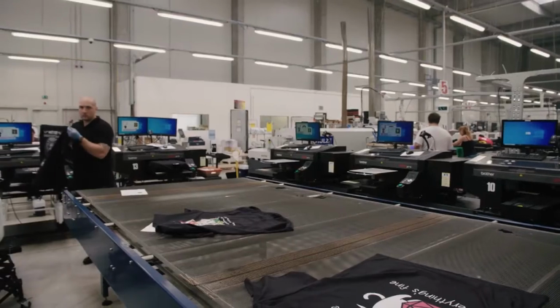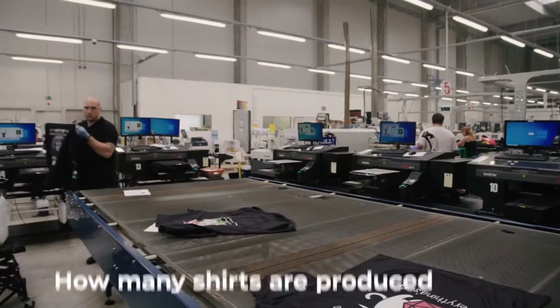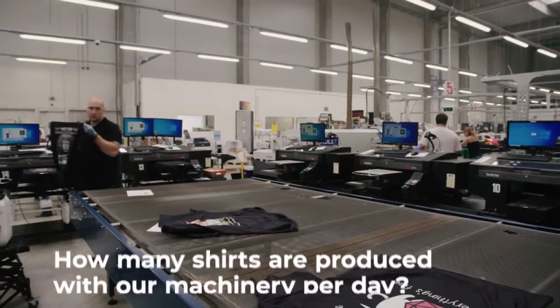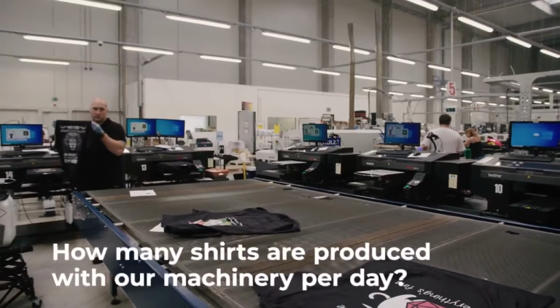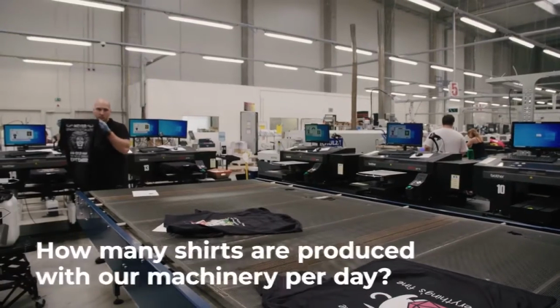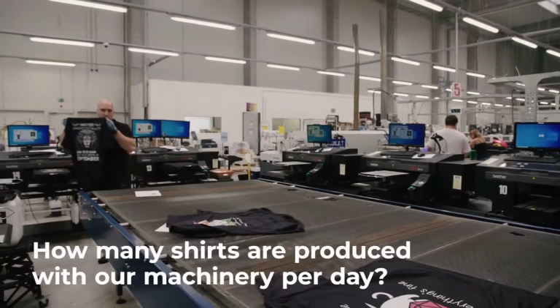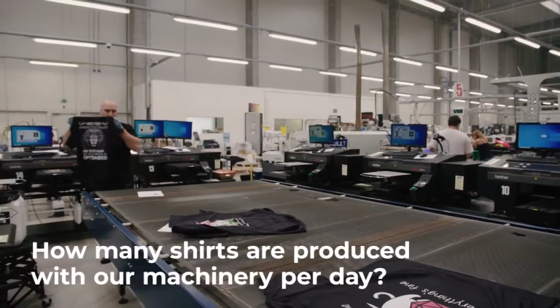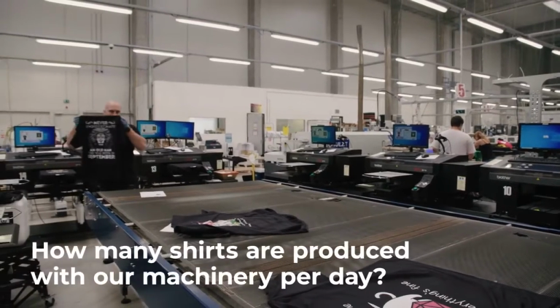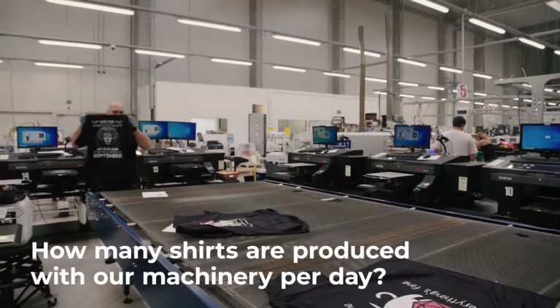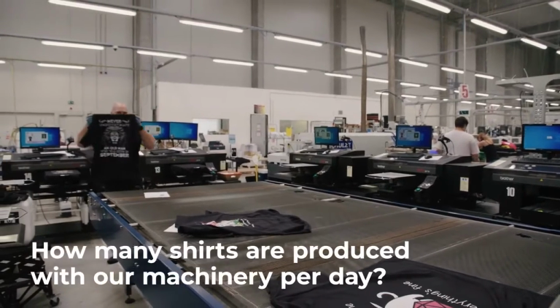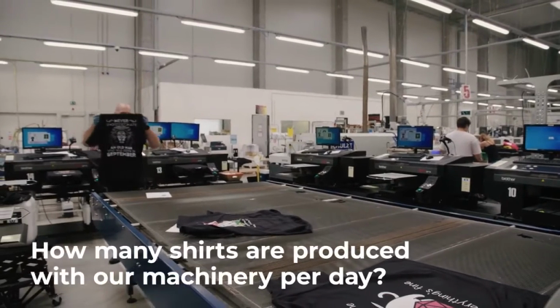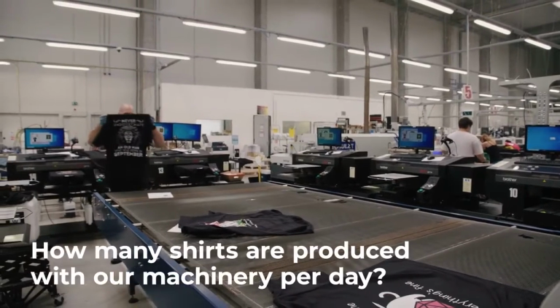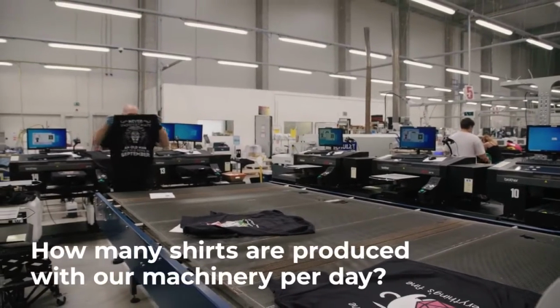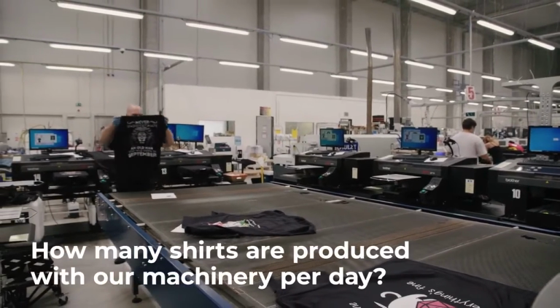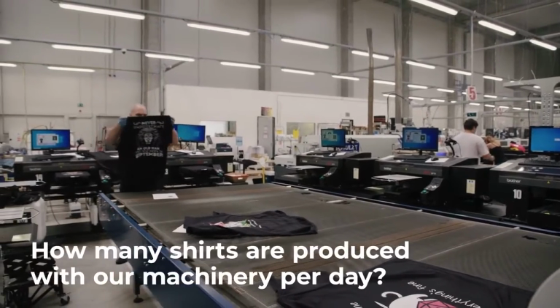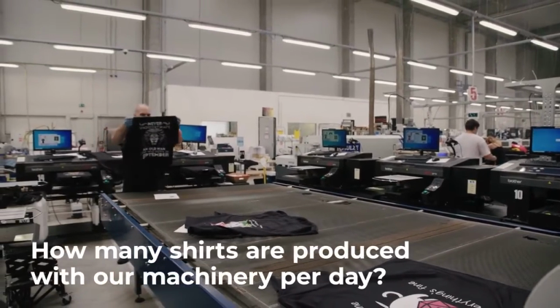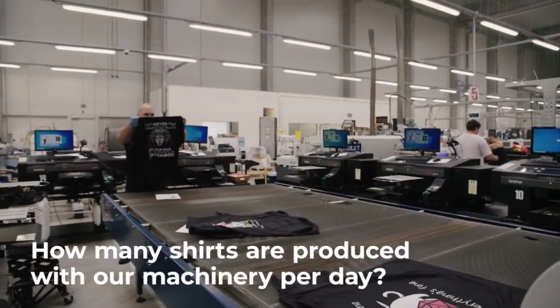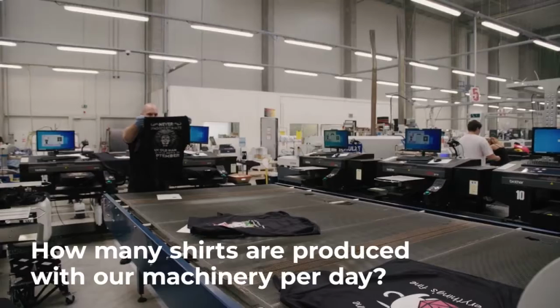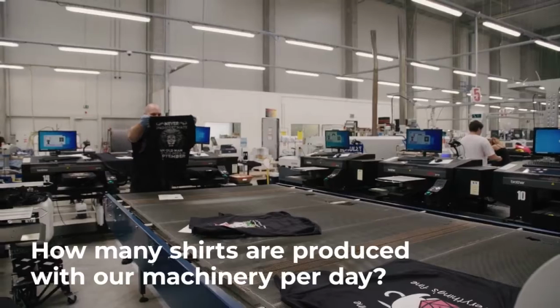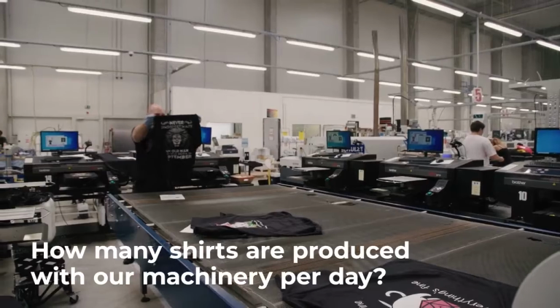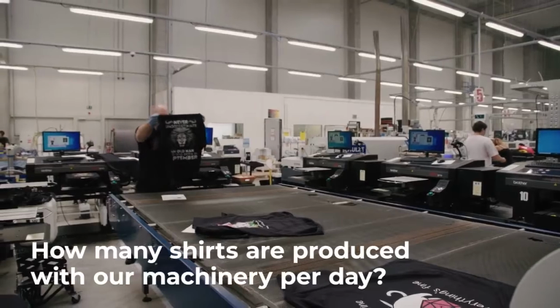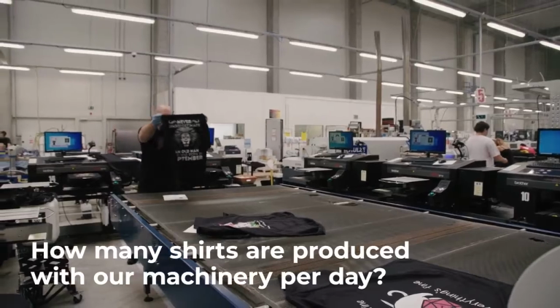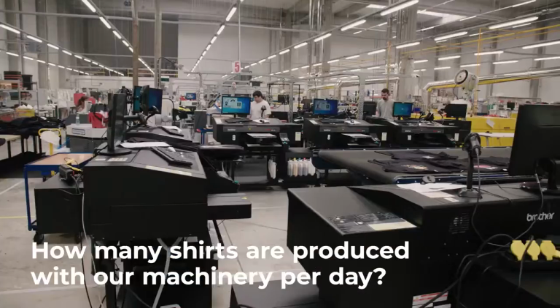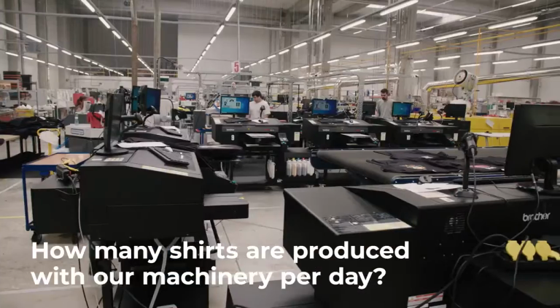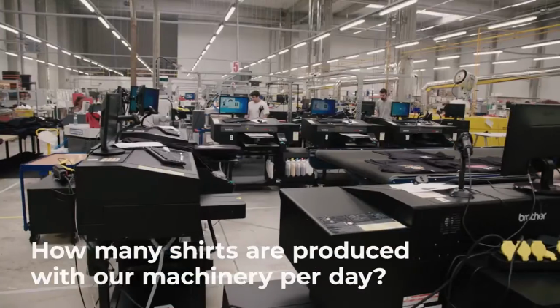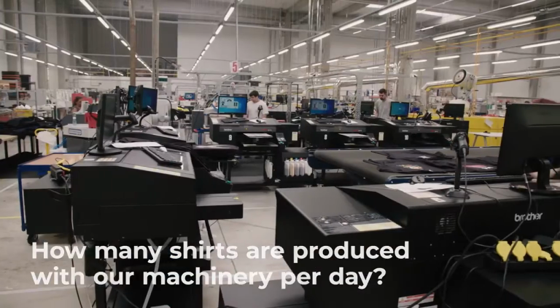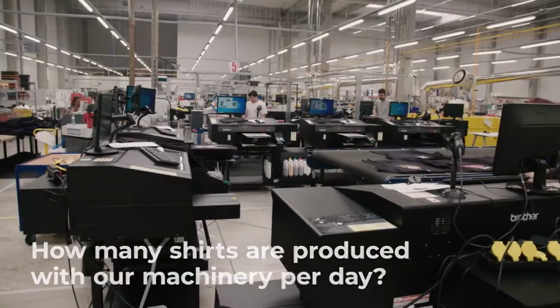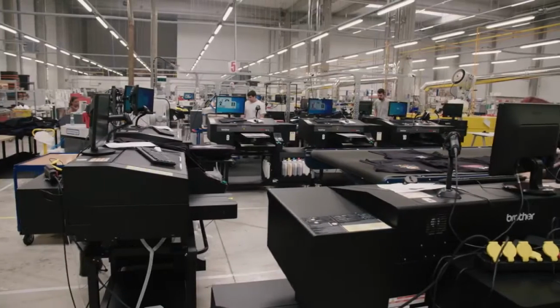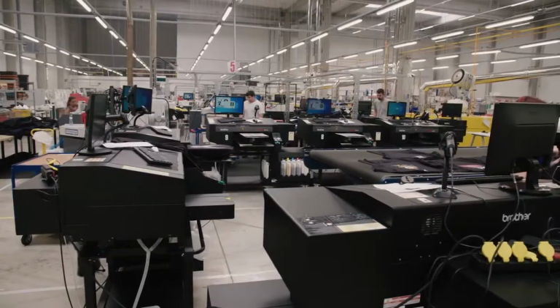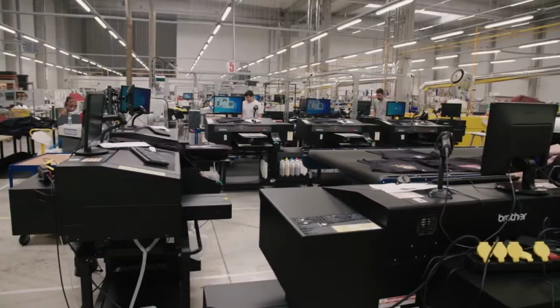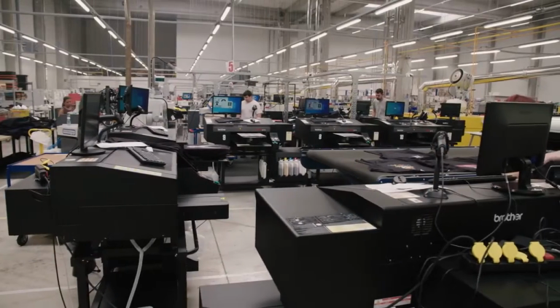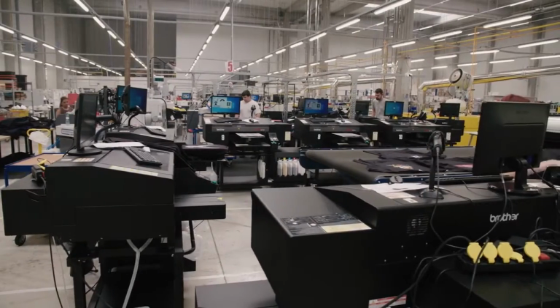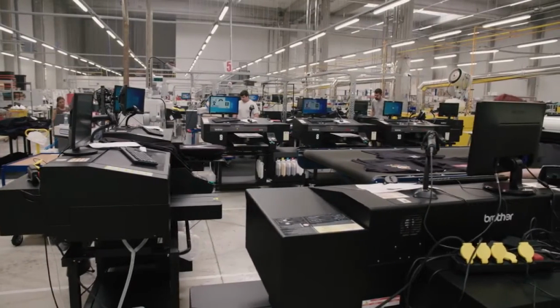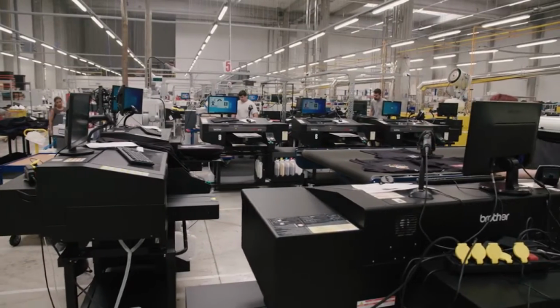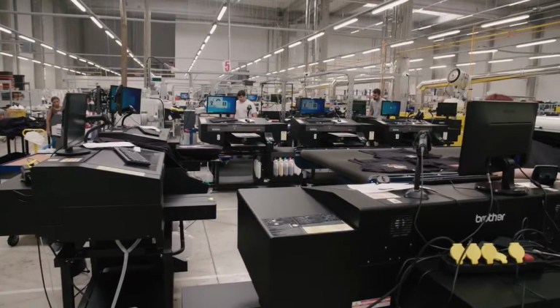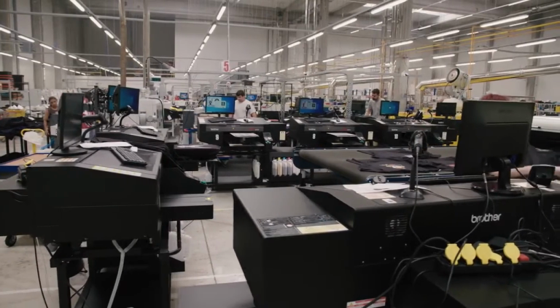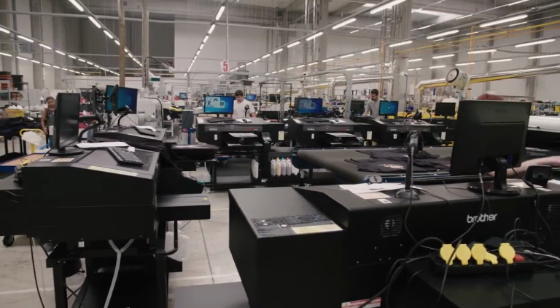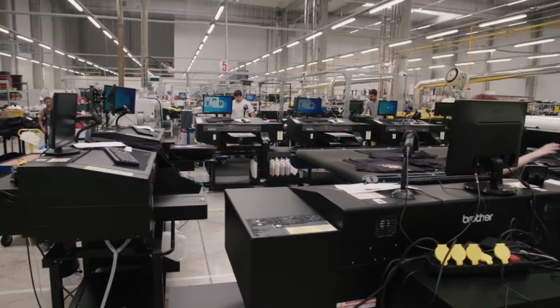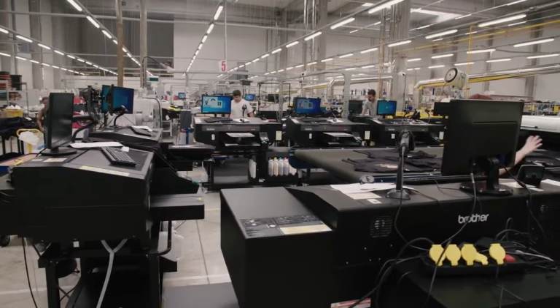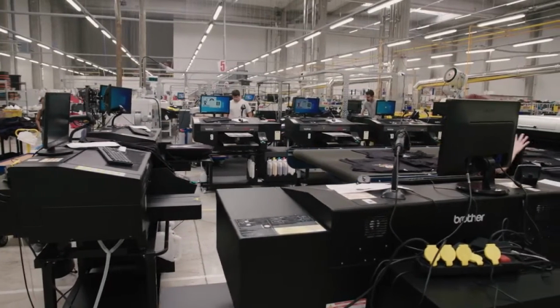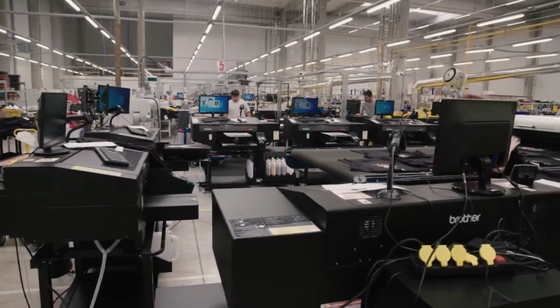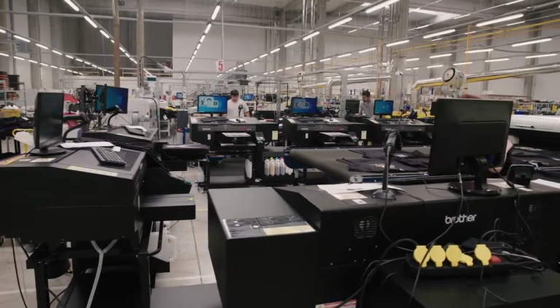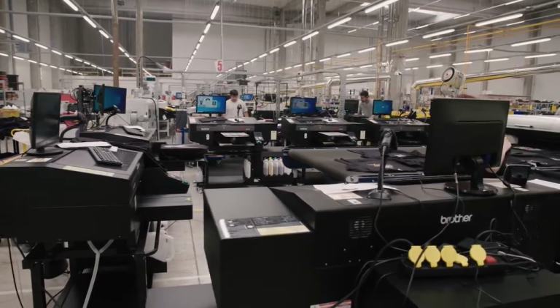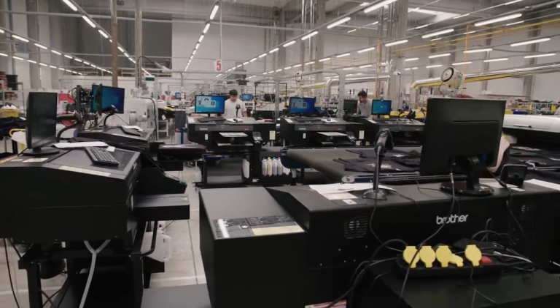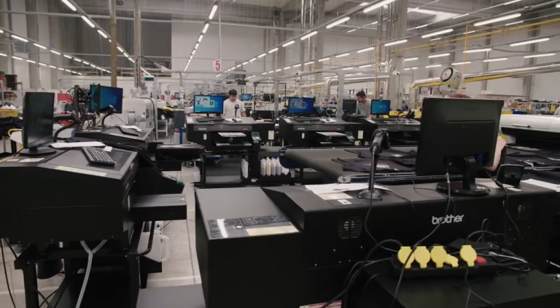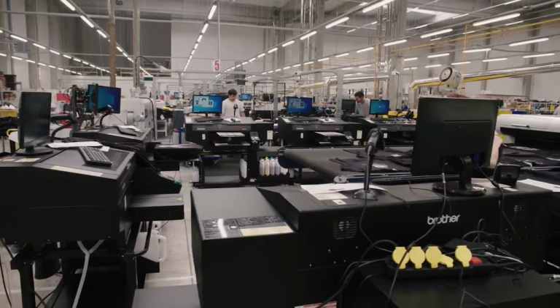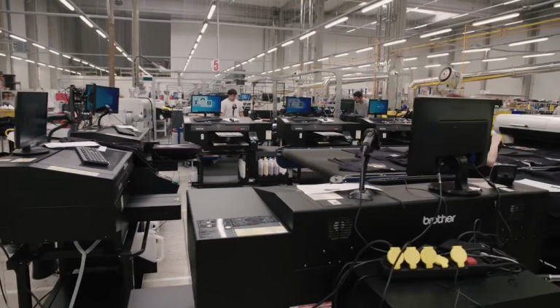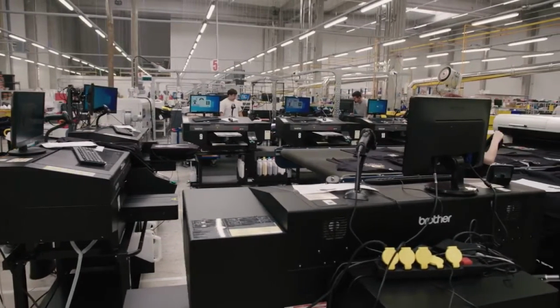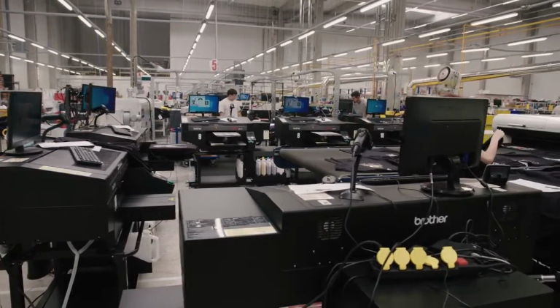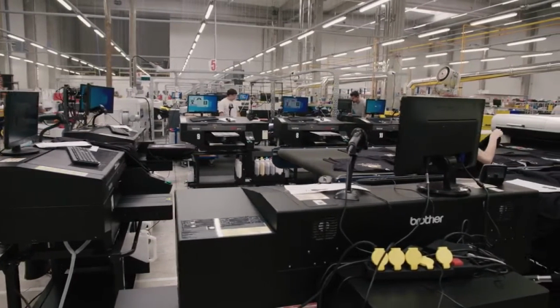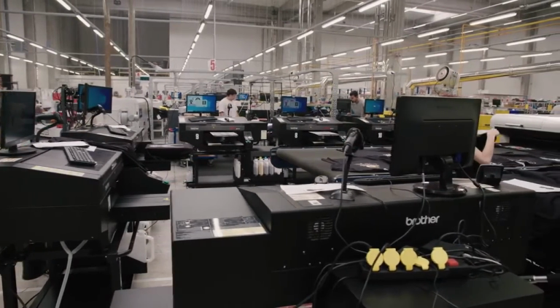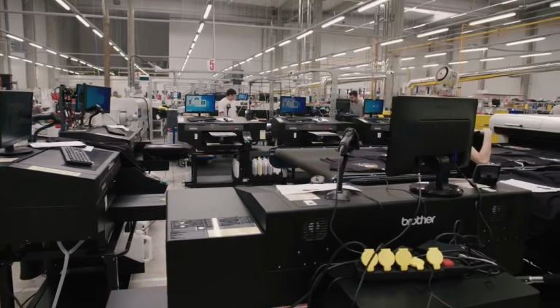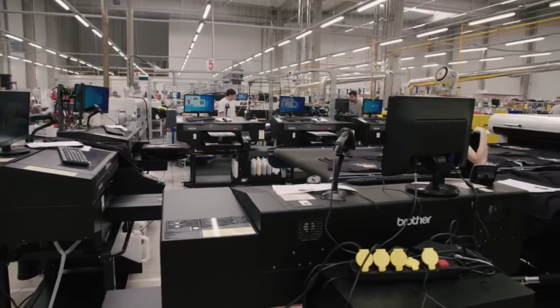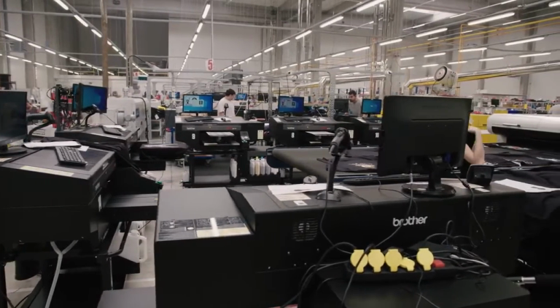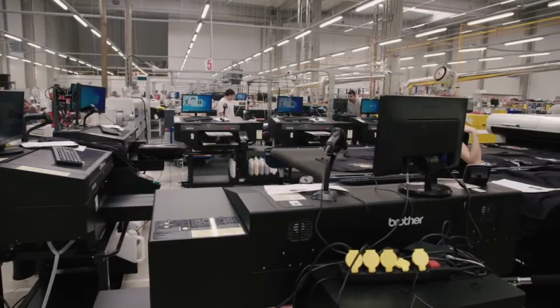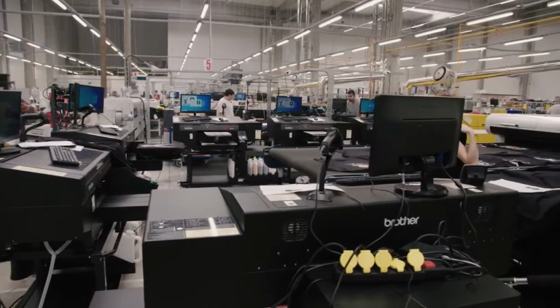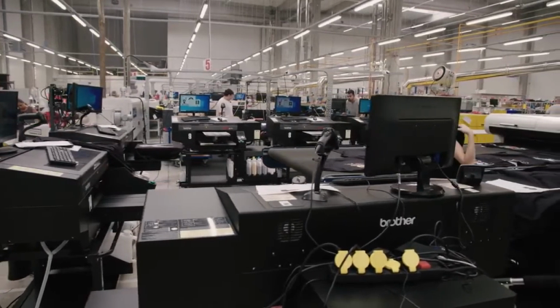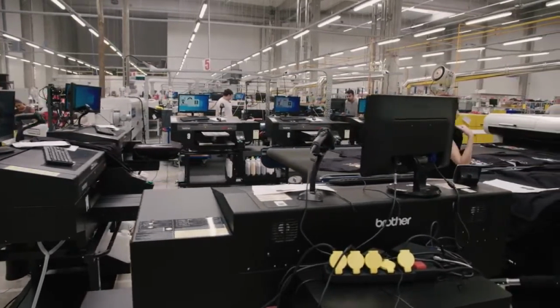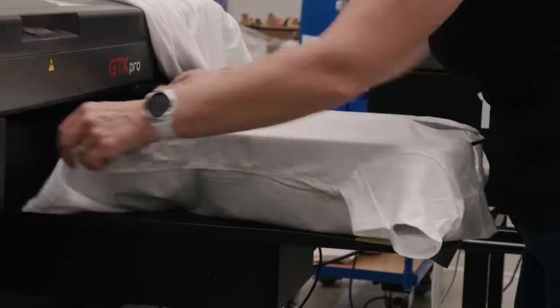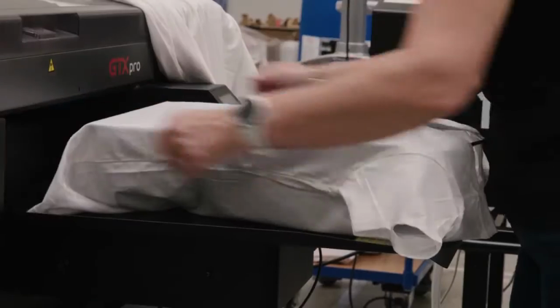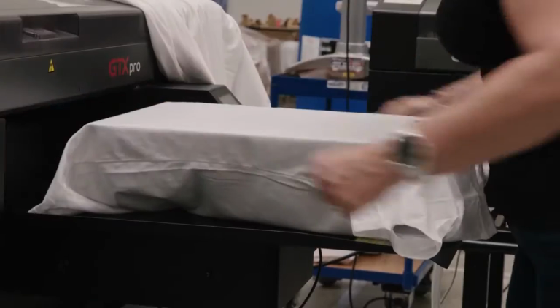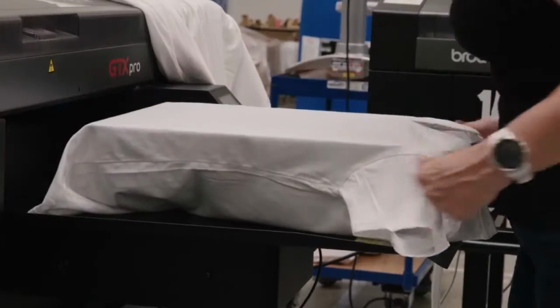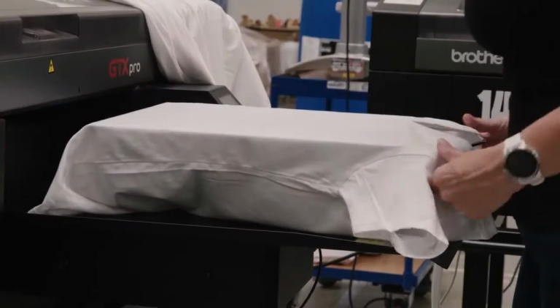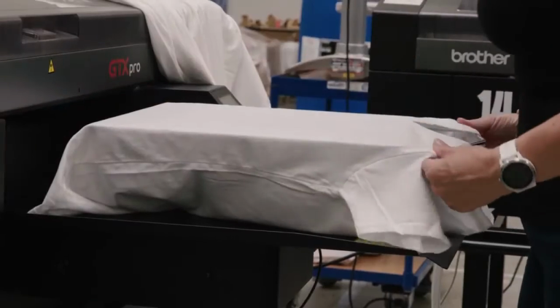With the Brother machines we produce actually from 5,000 to 12,000 shirts a day, depending on the season.